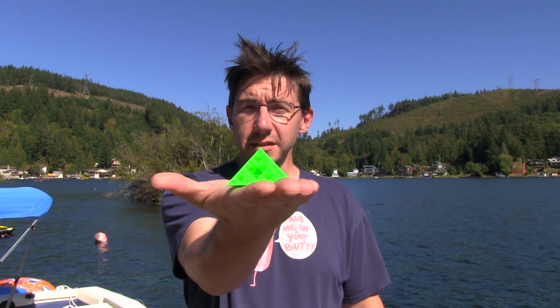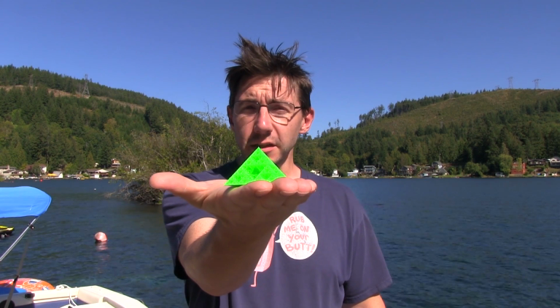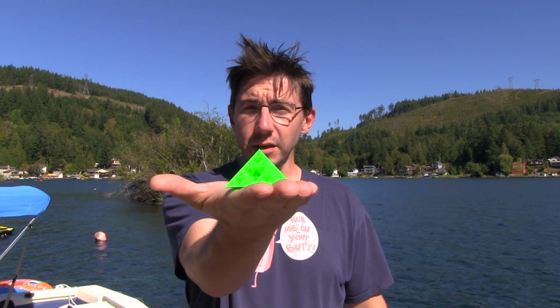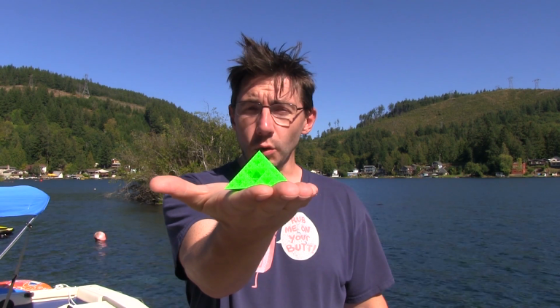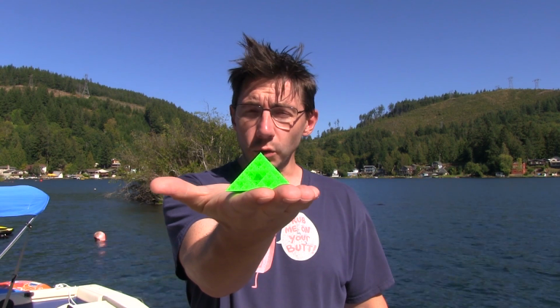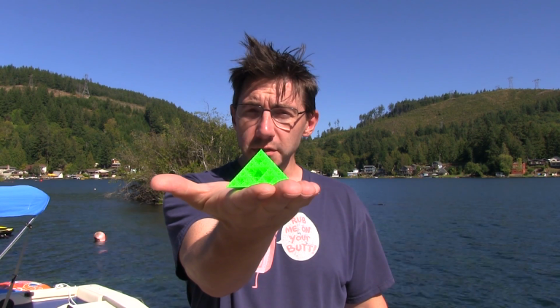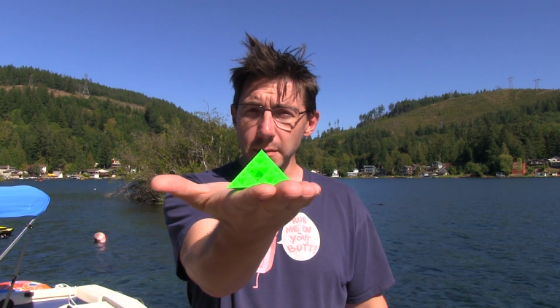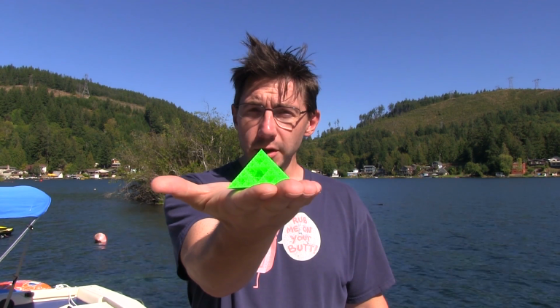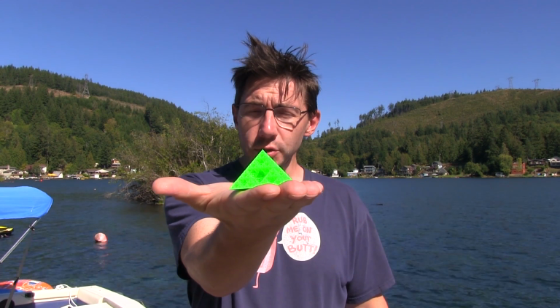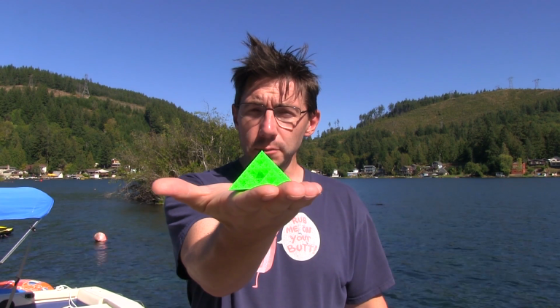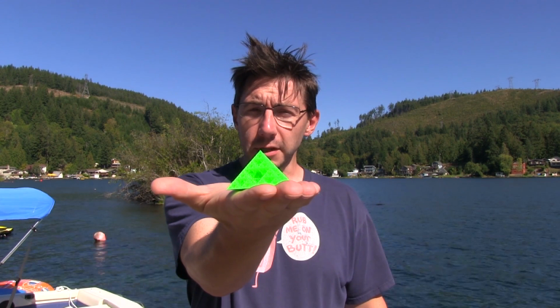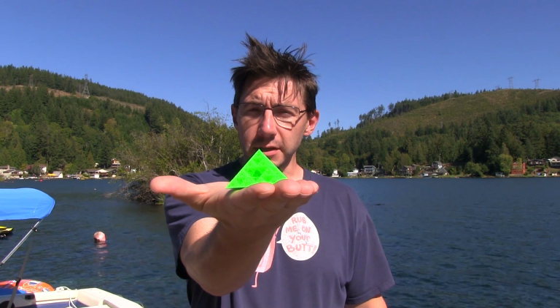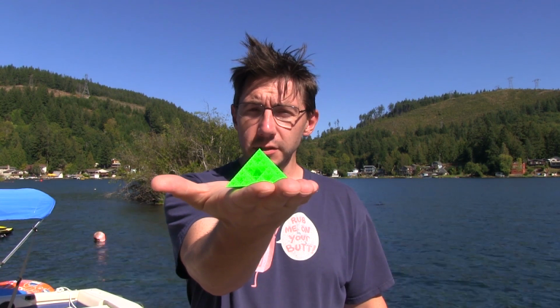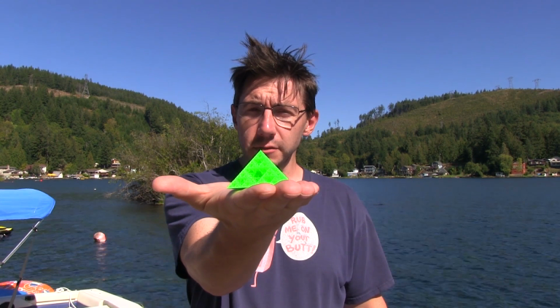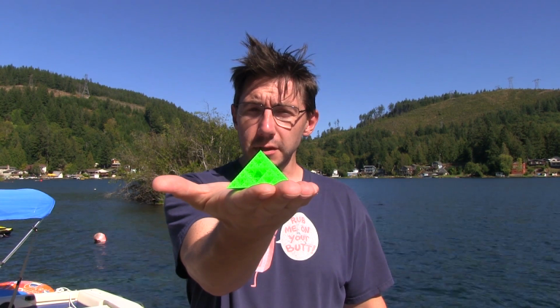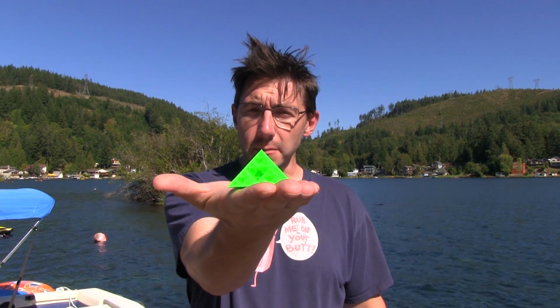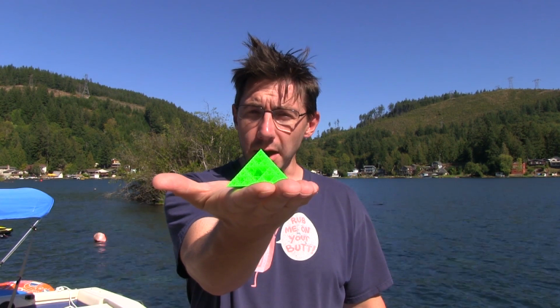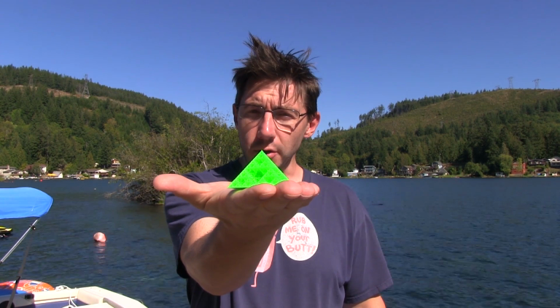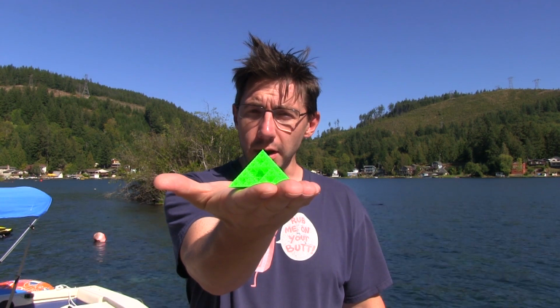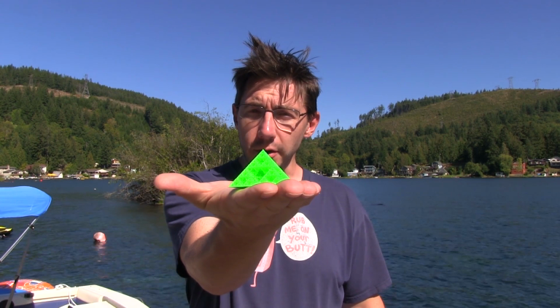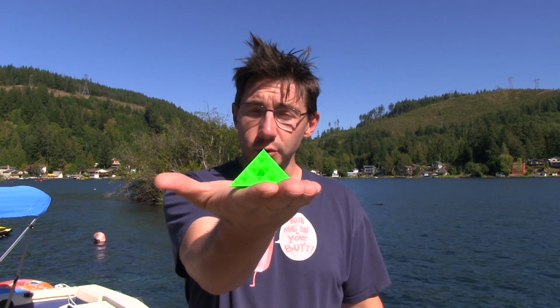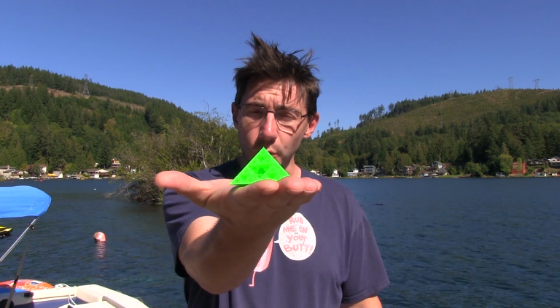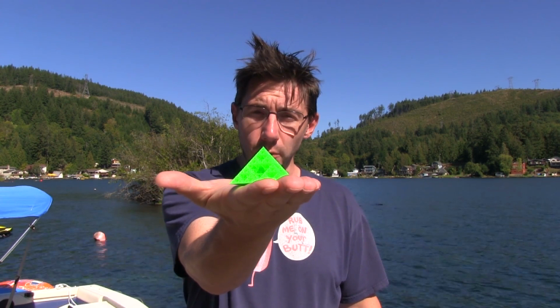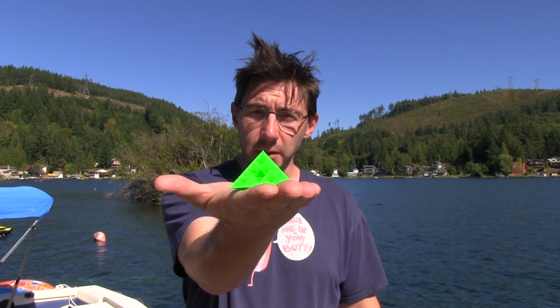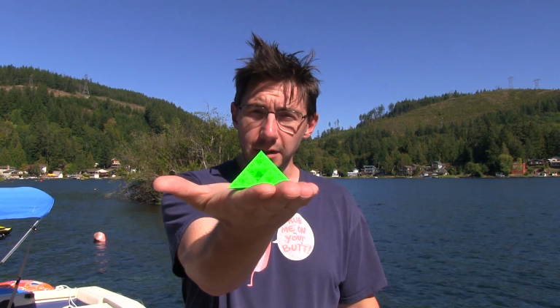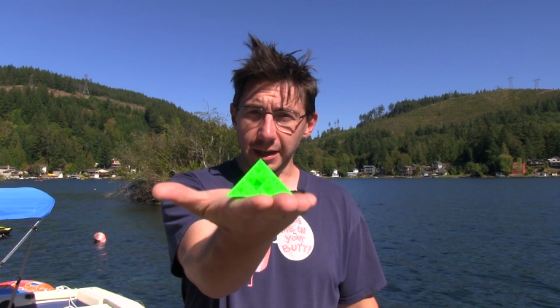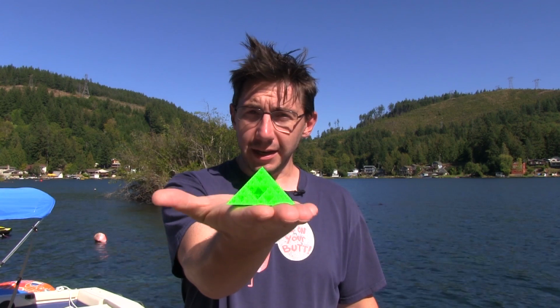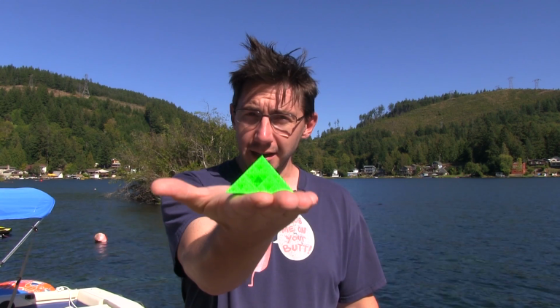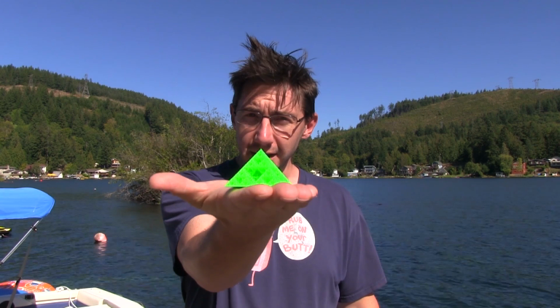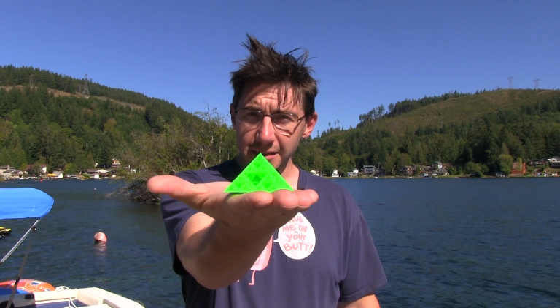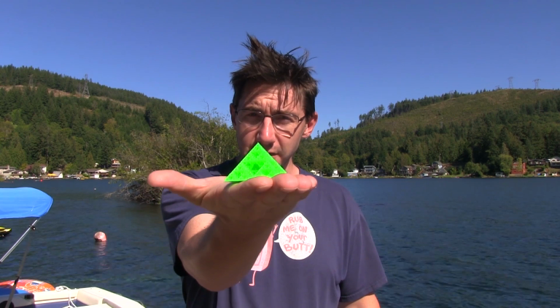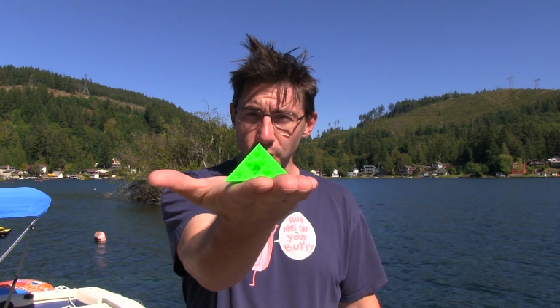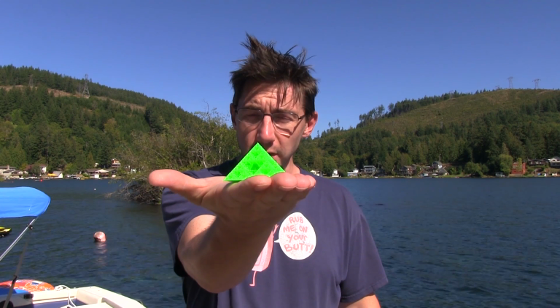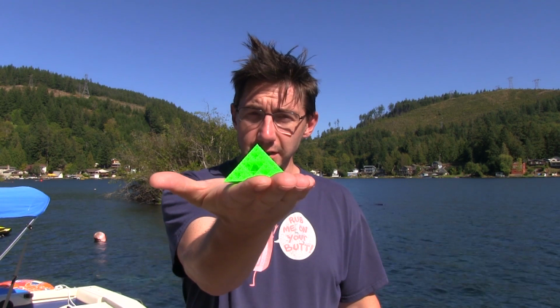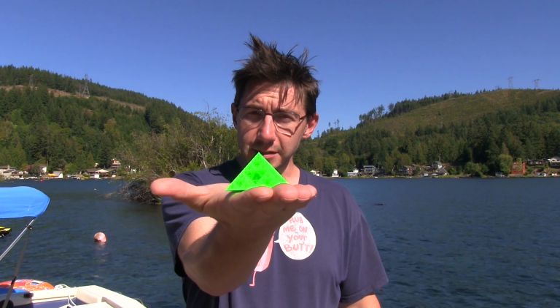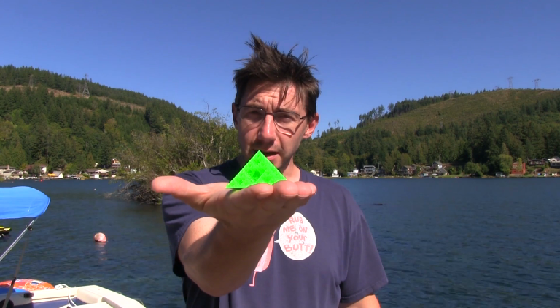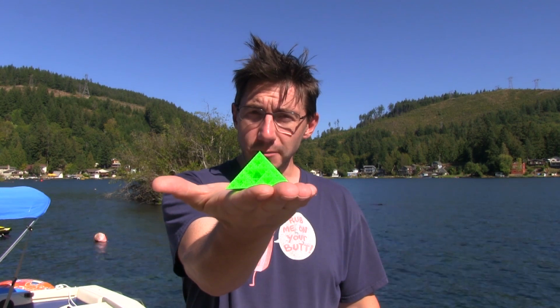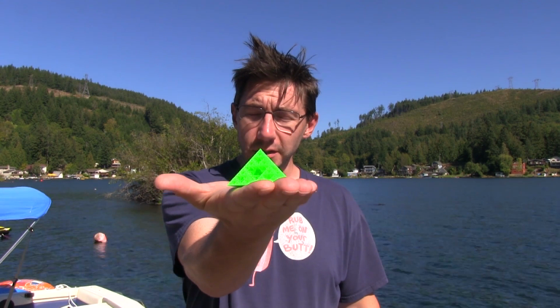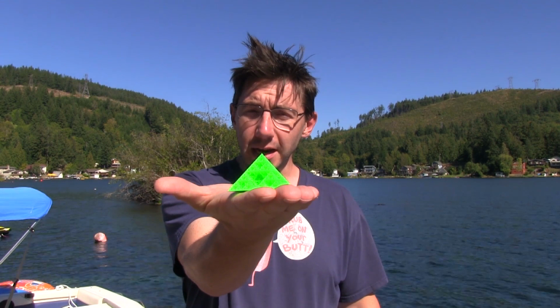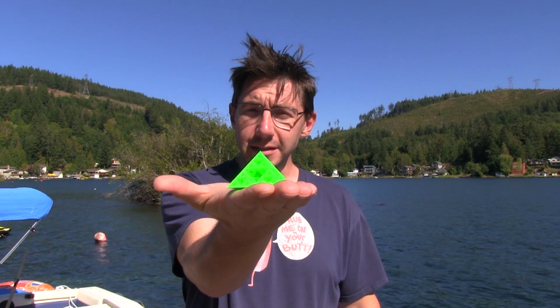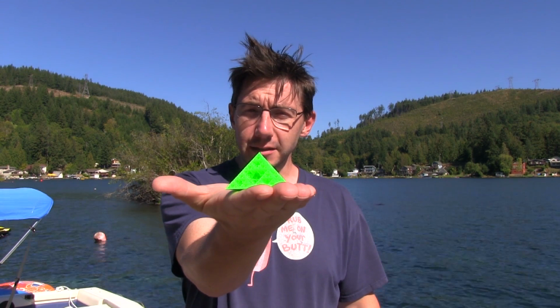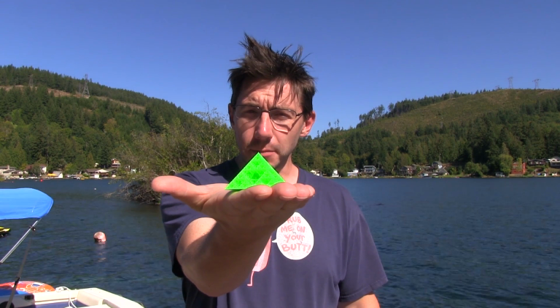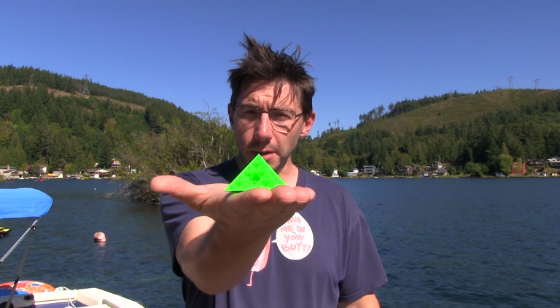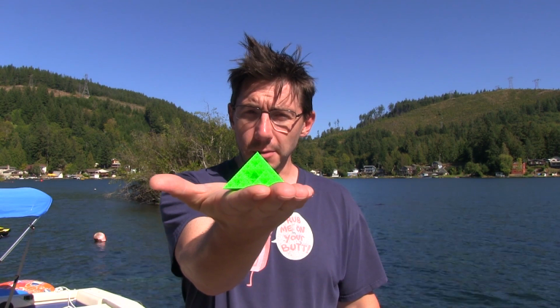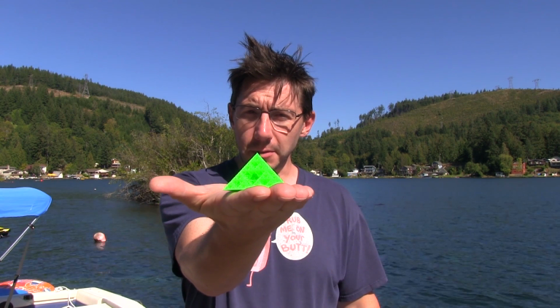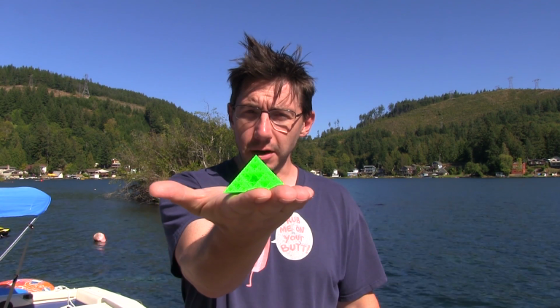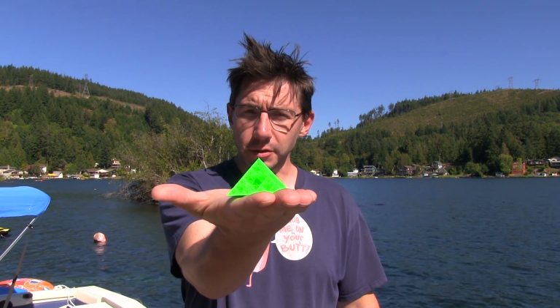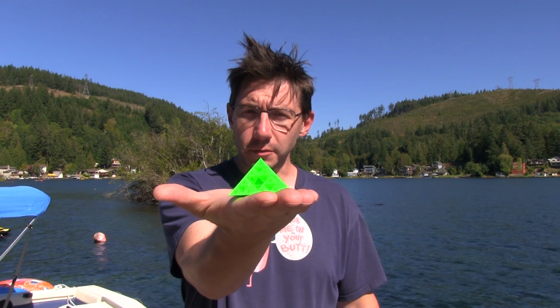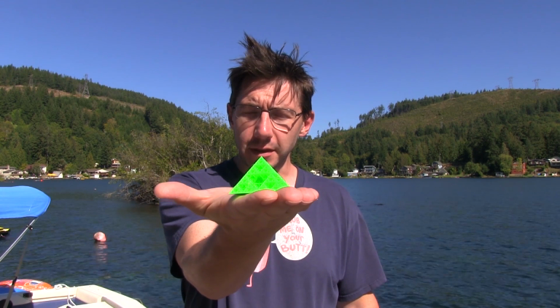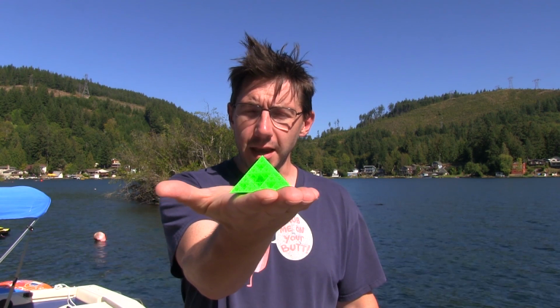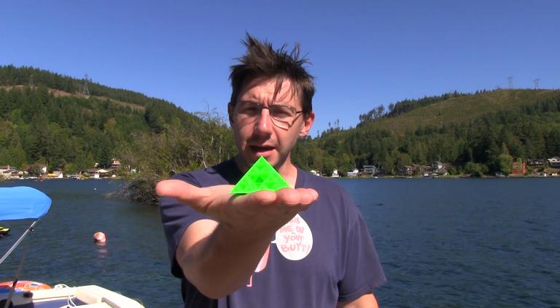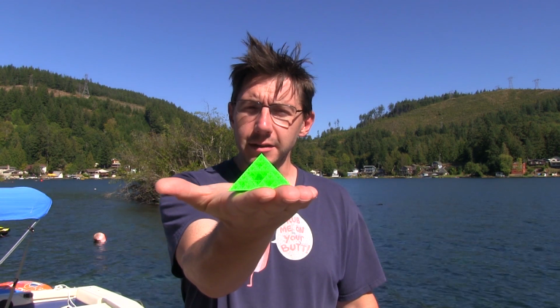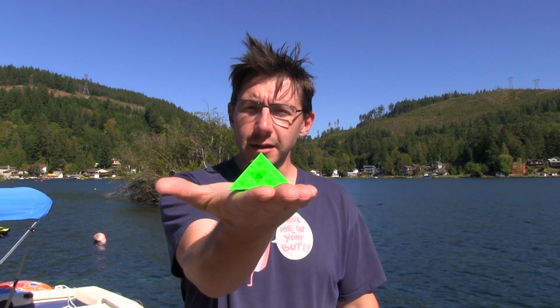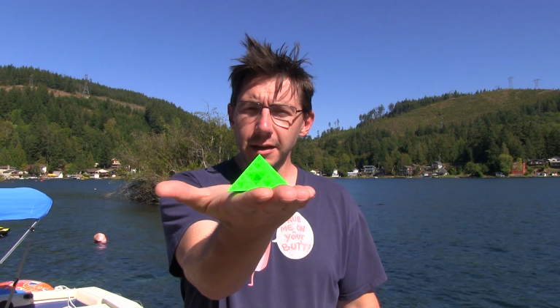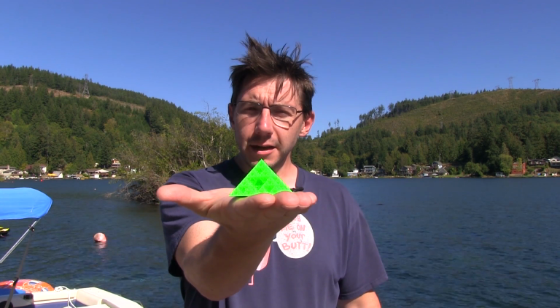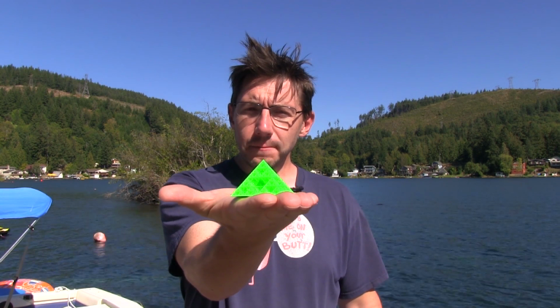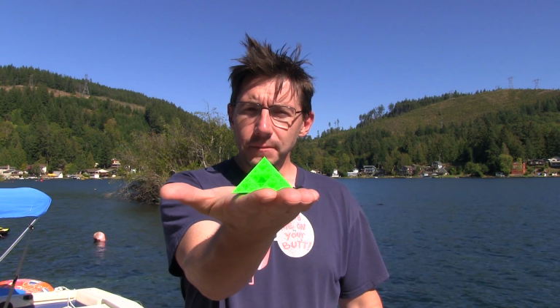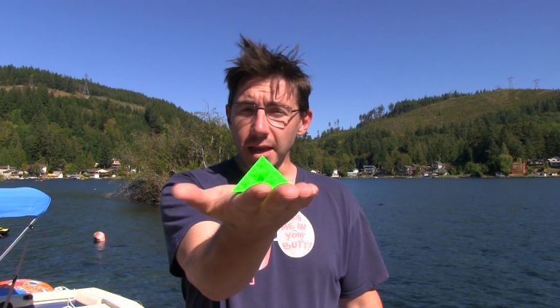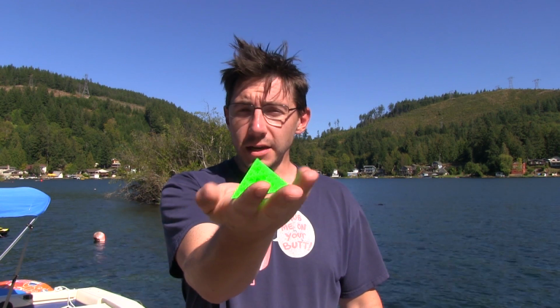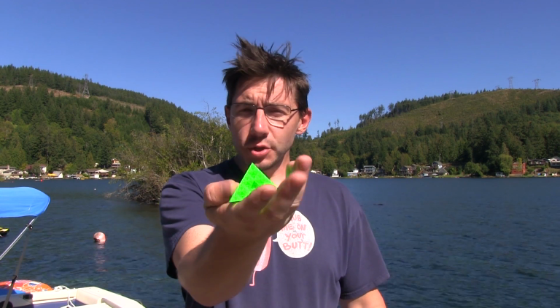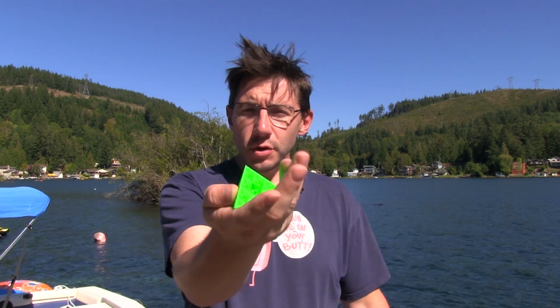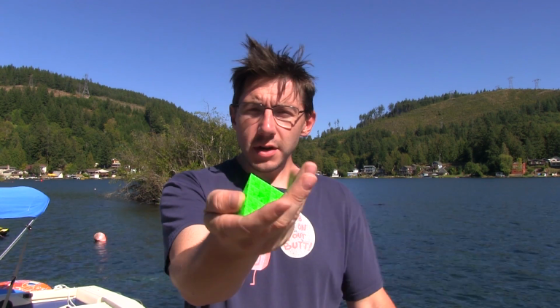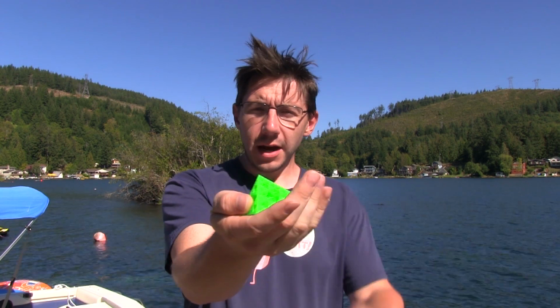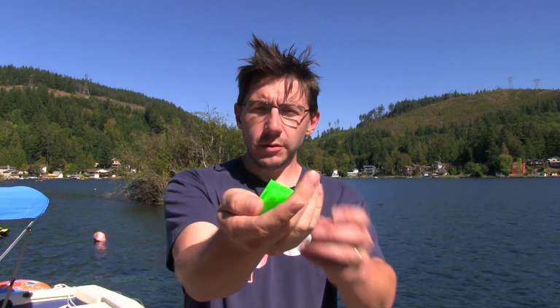I printed this on the Ultimaker 2 Plus using the Matterhackers Pro PLA in this green — the same one that I did the Bob-omb character with — and it turned out okay.